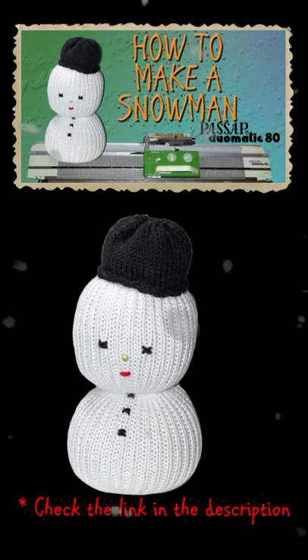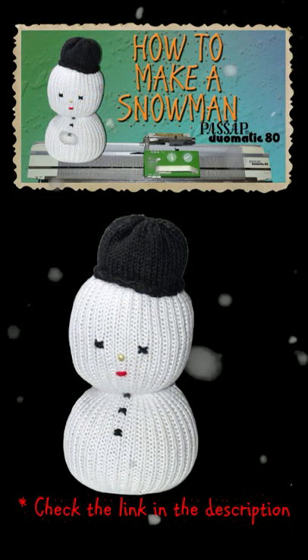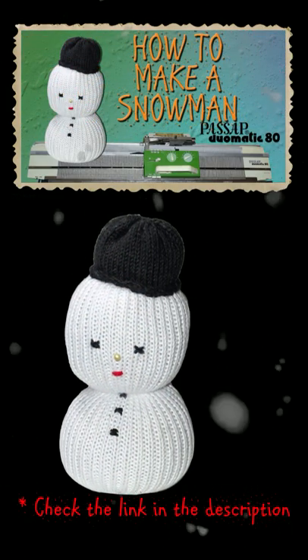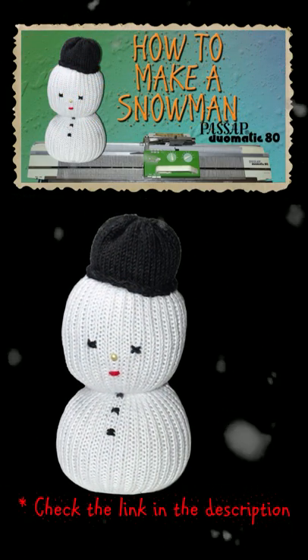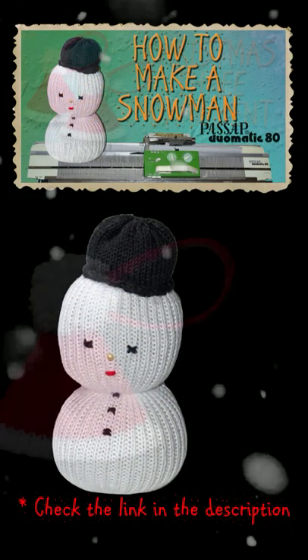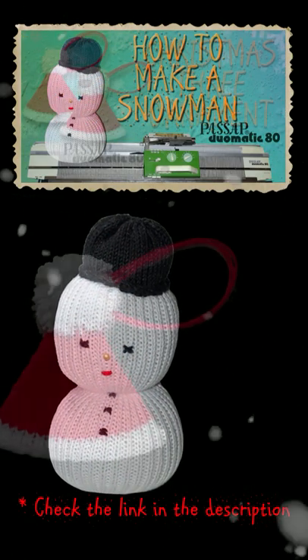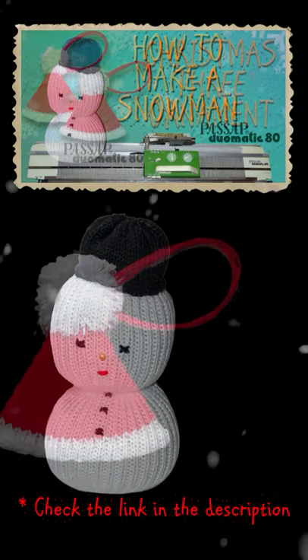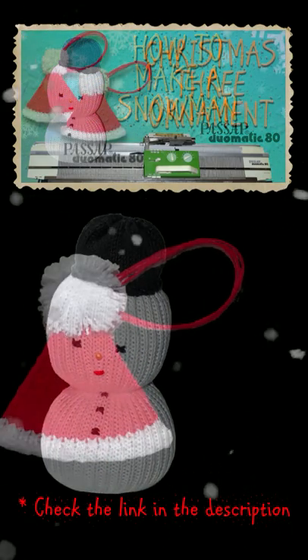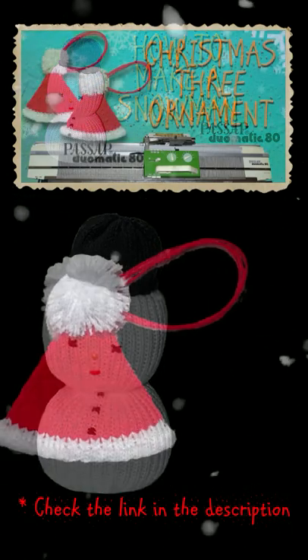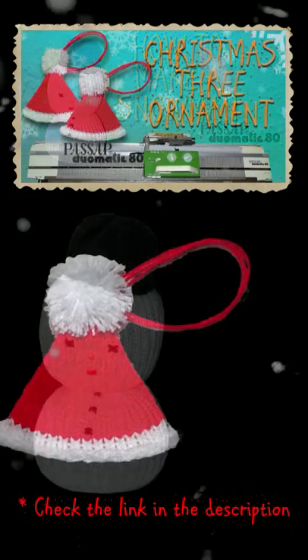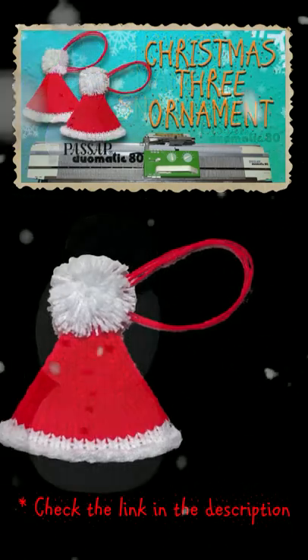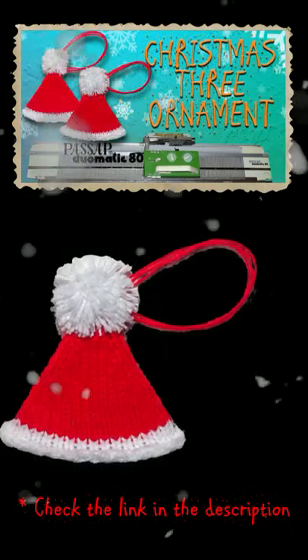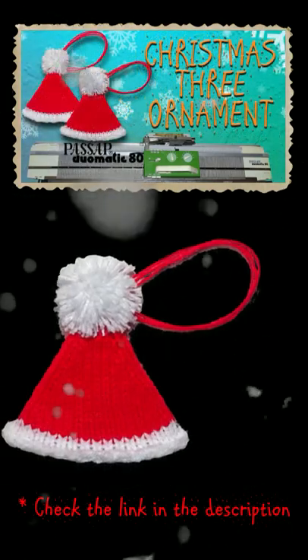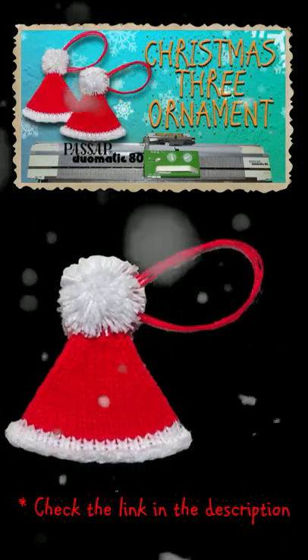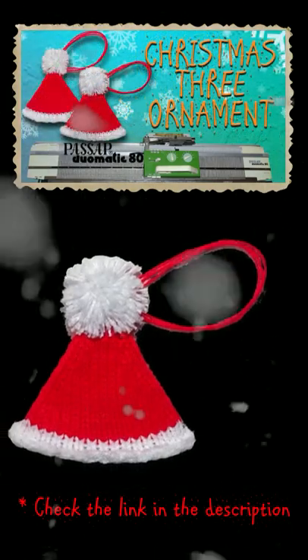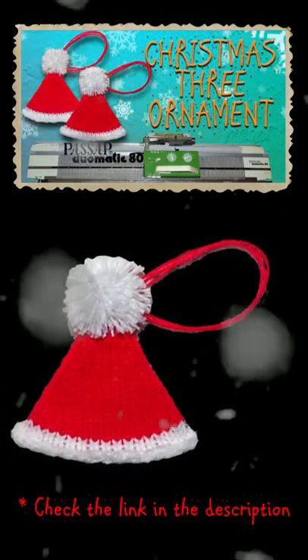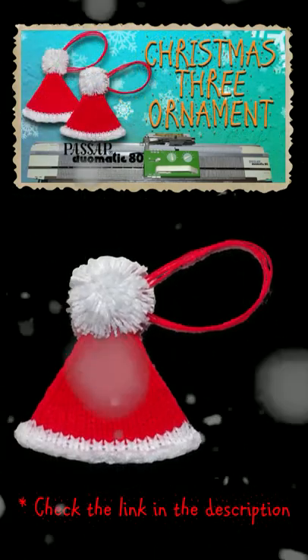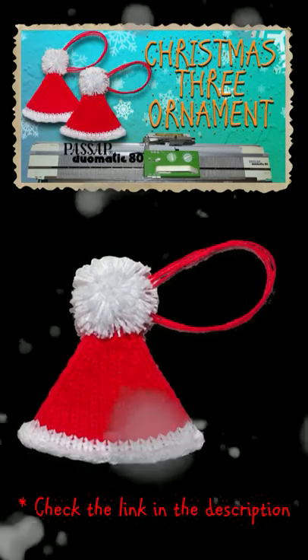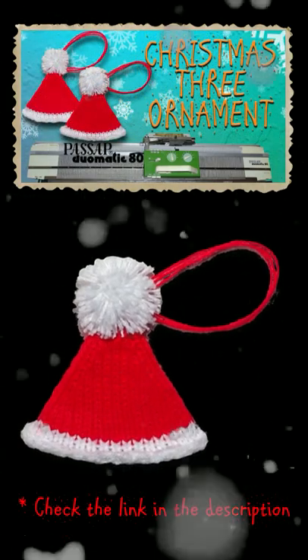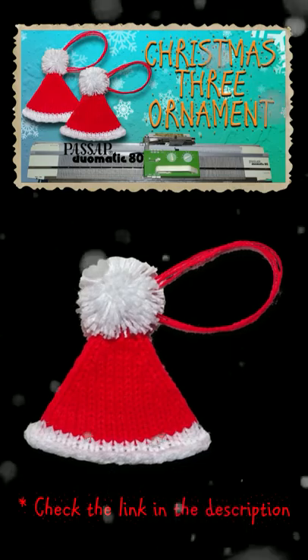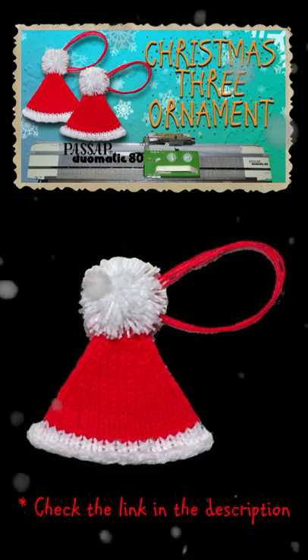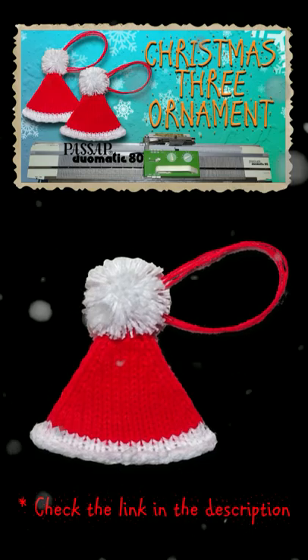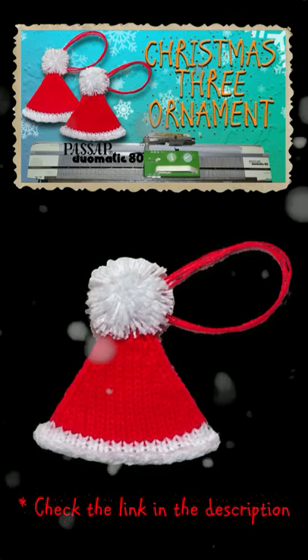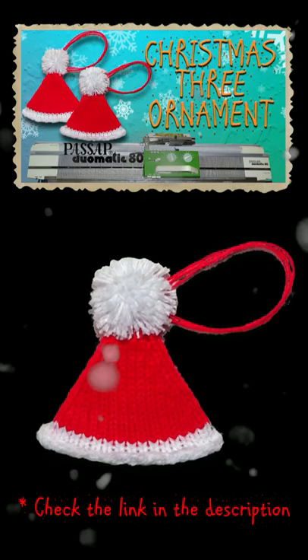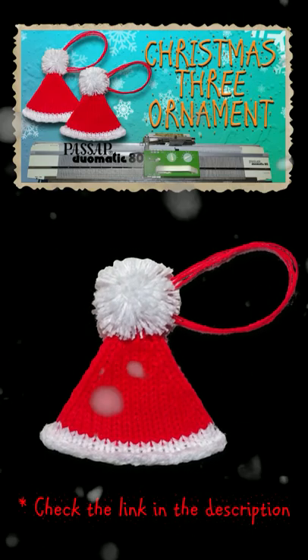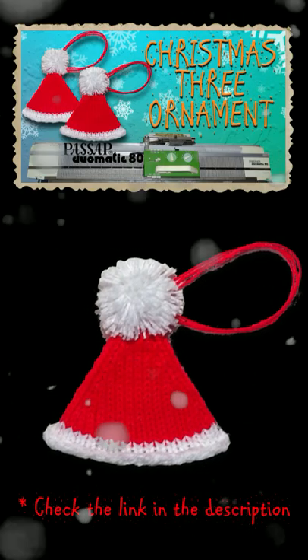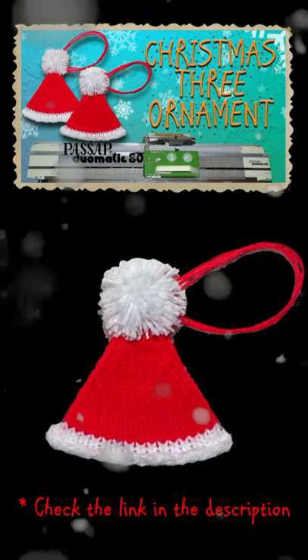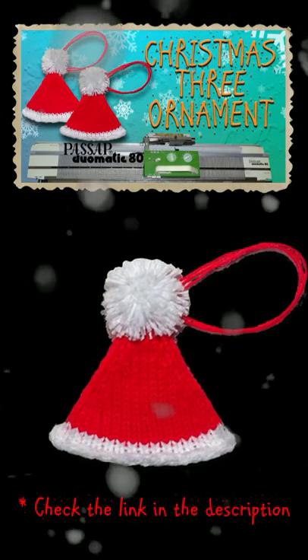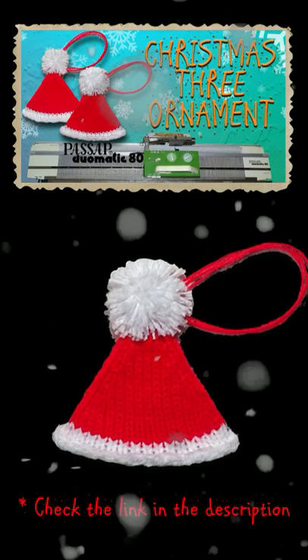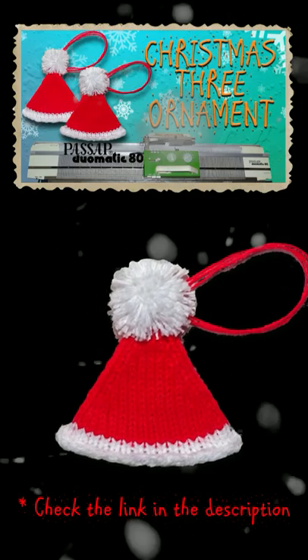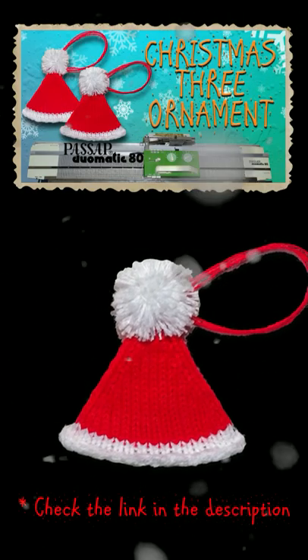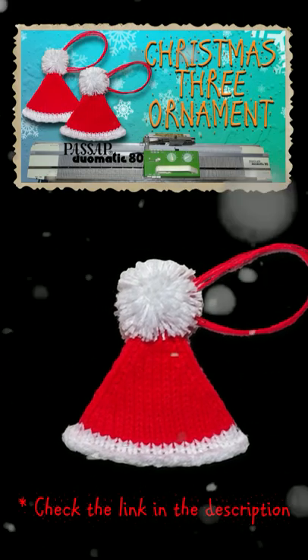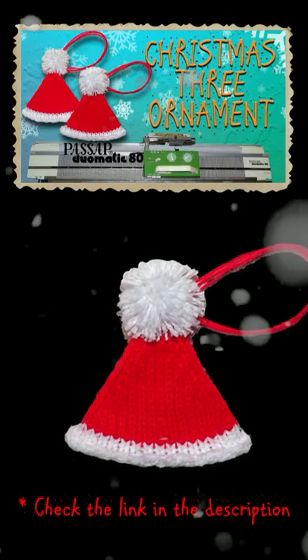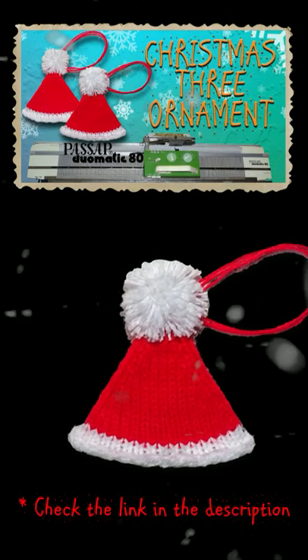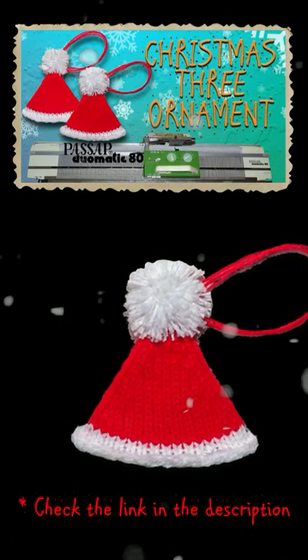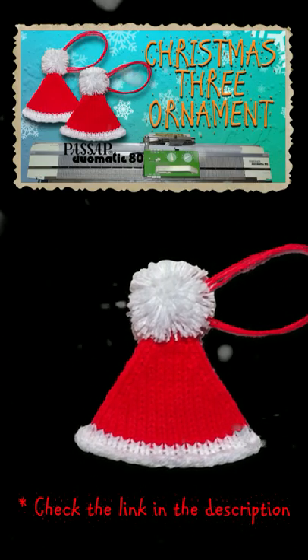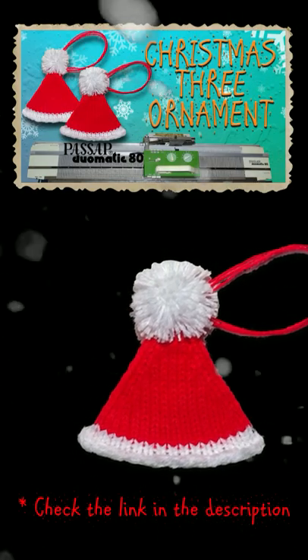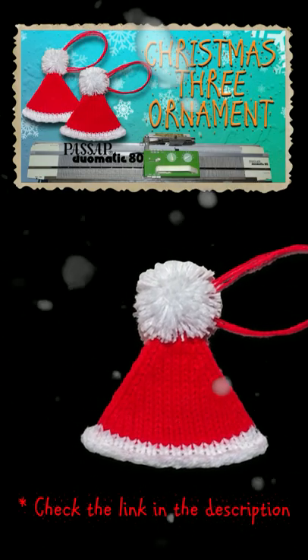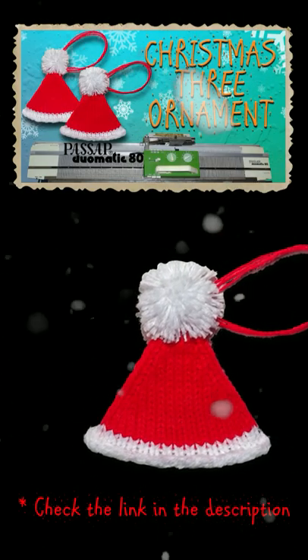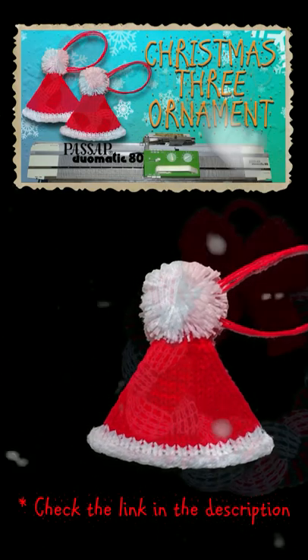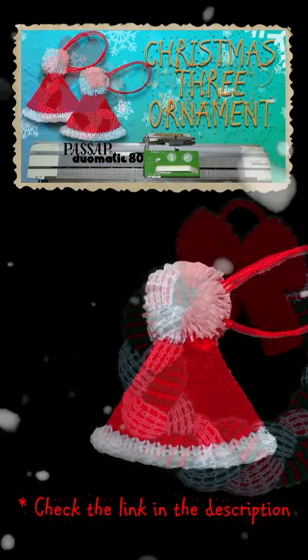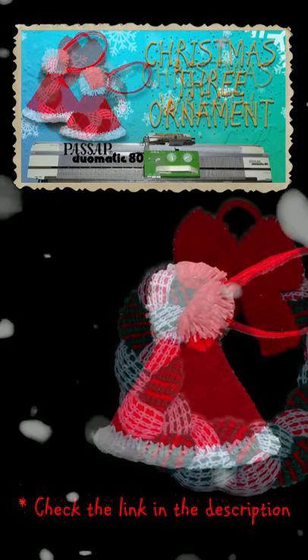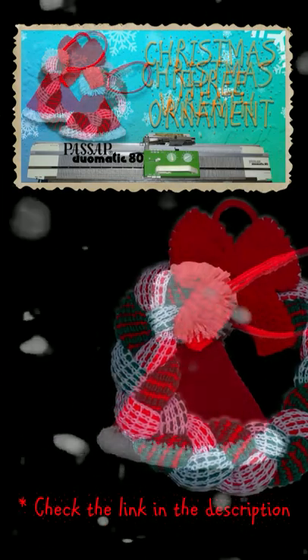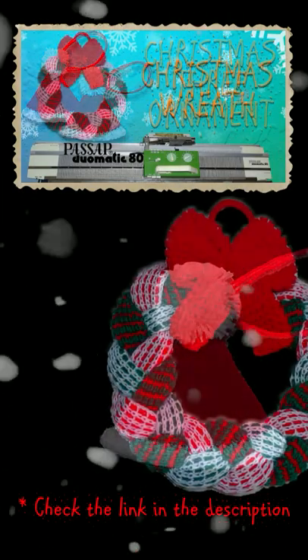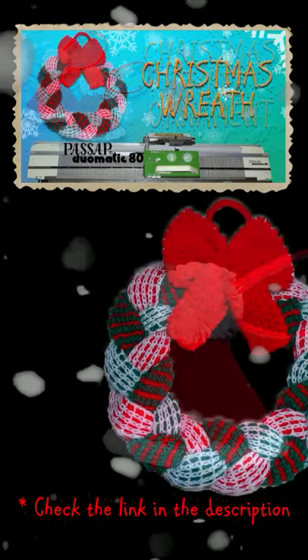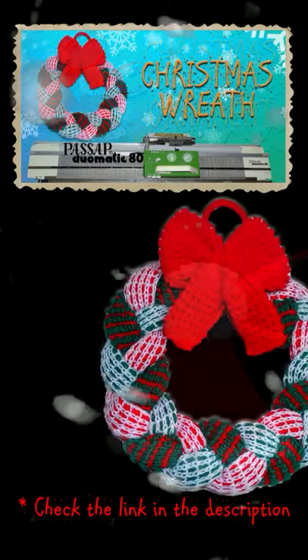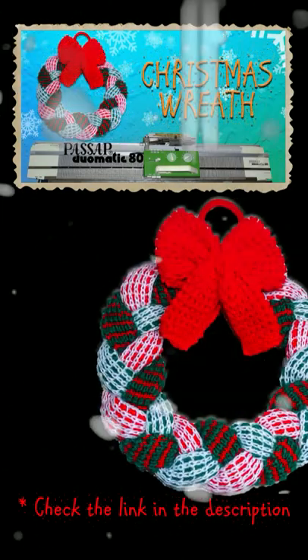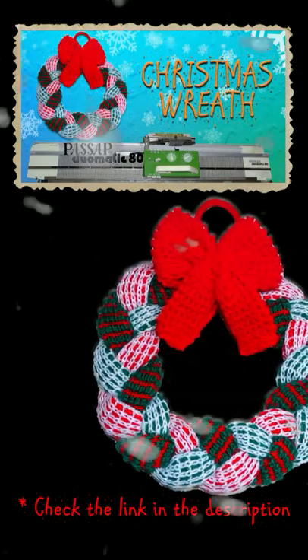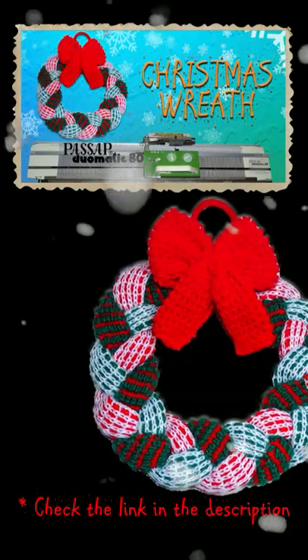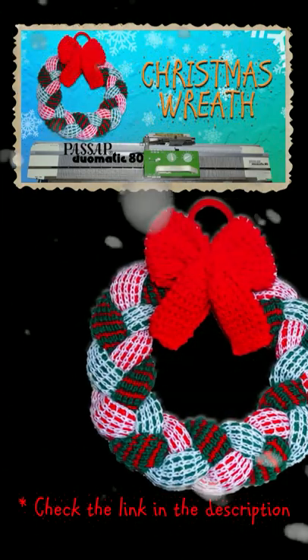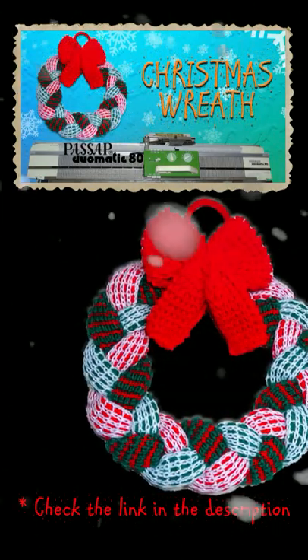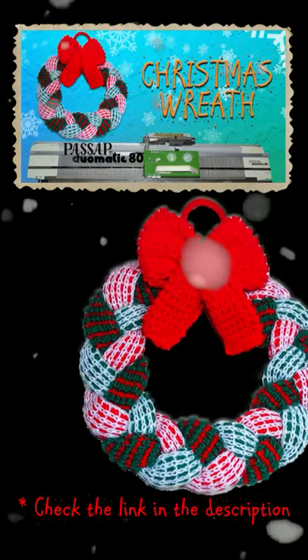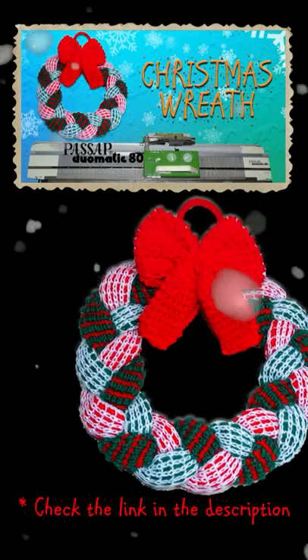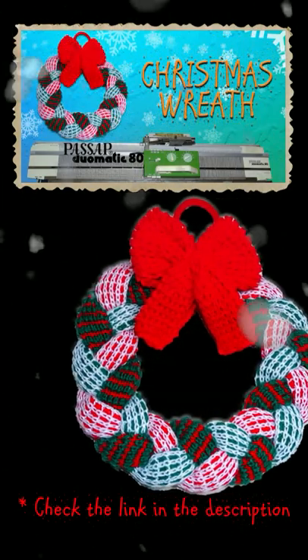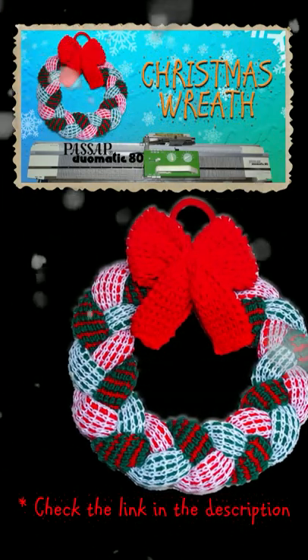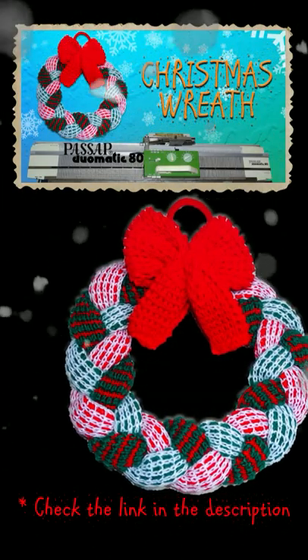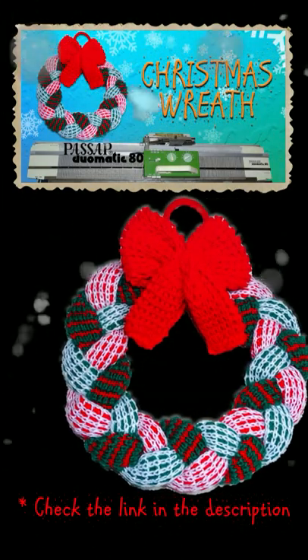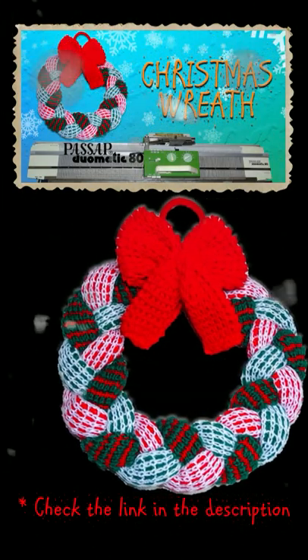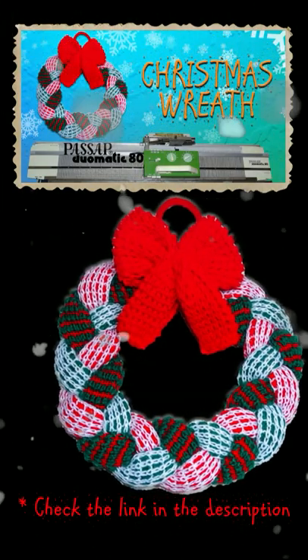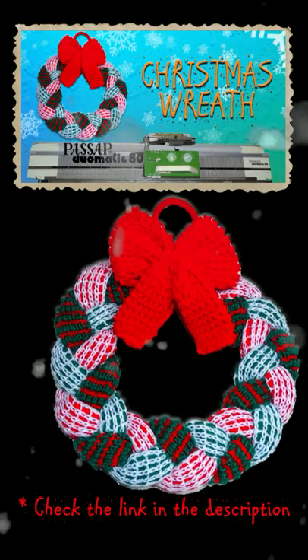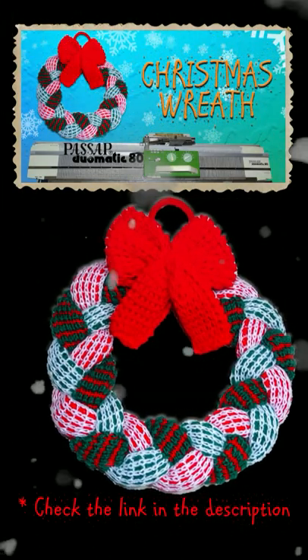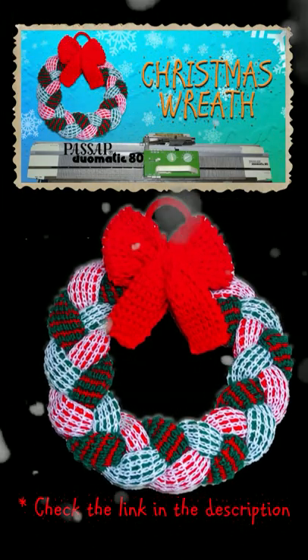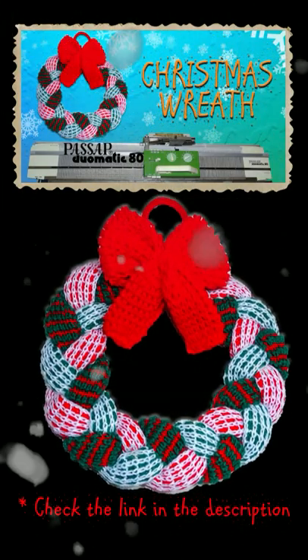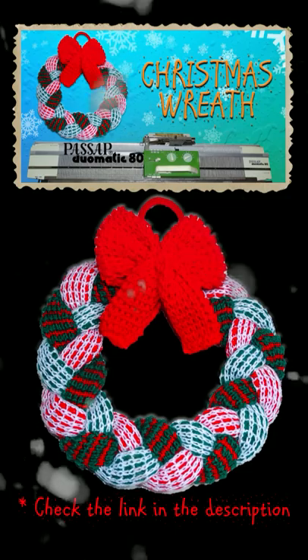You can use waste yarn to make these Christmas tree ornaments. I bet you want to put that reed on your list.